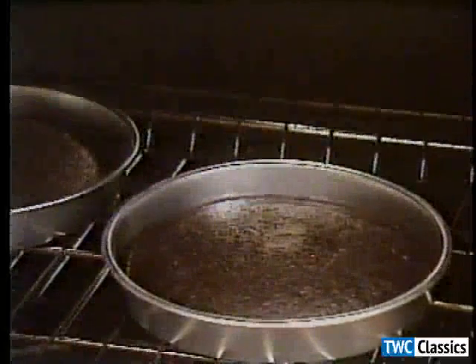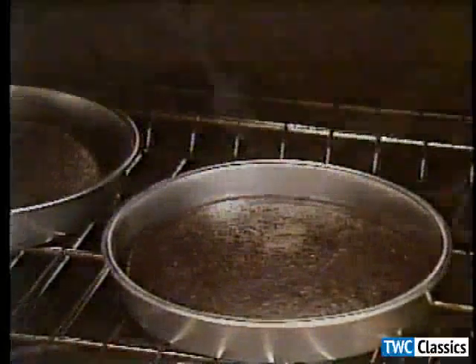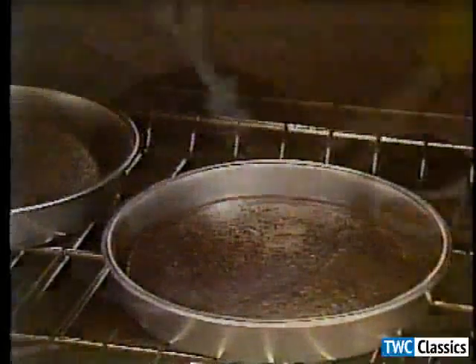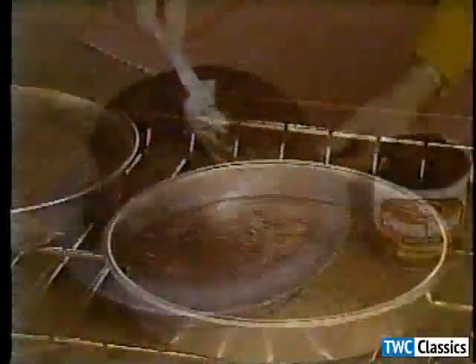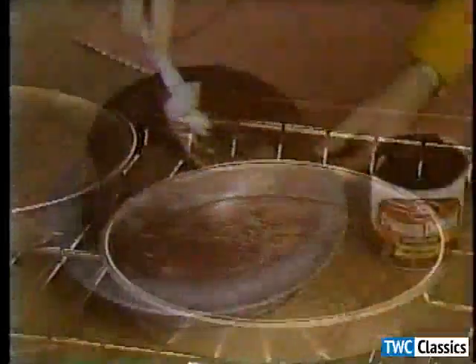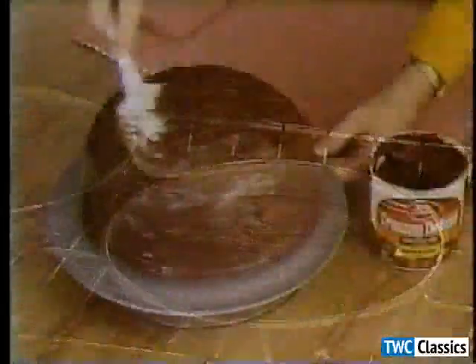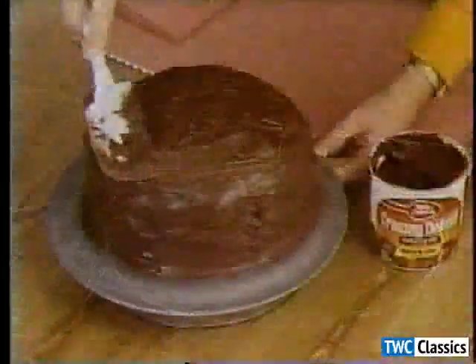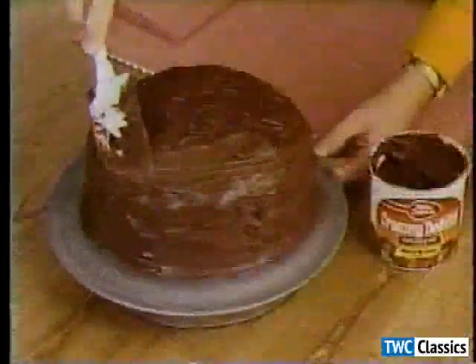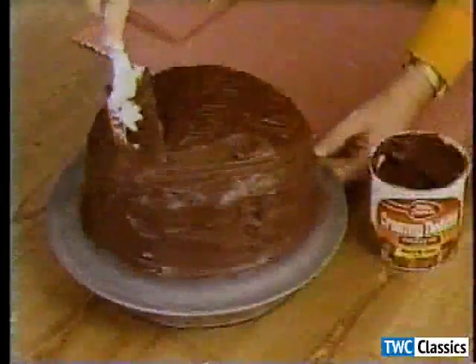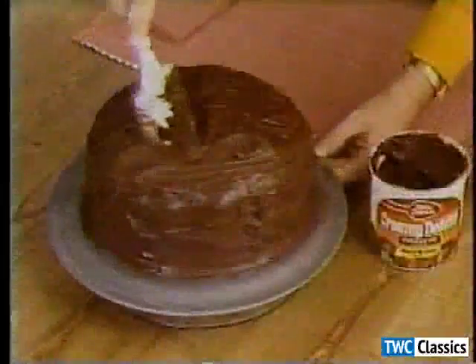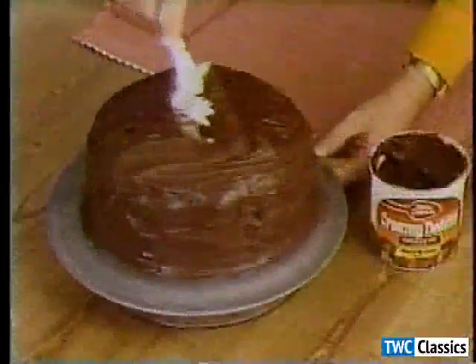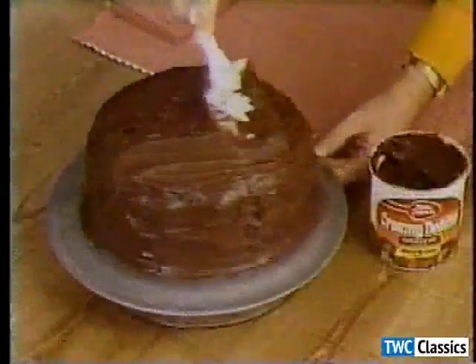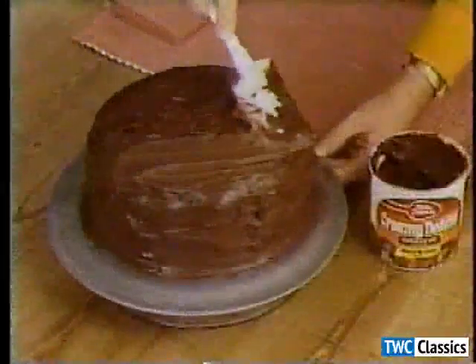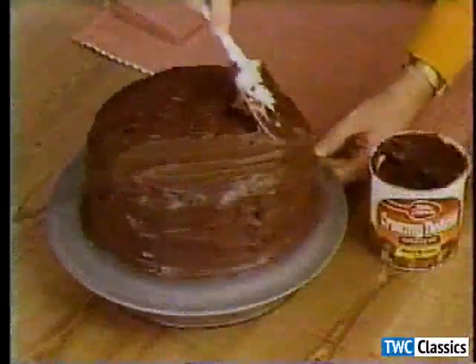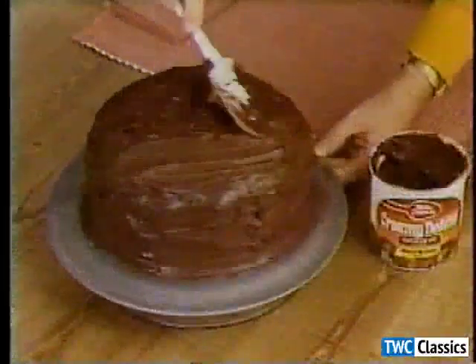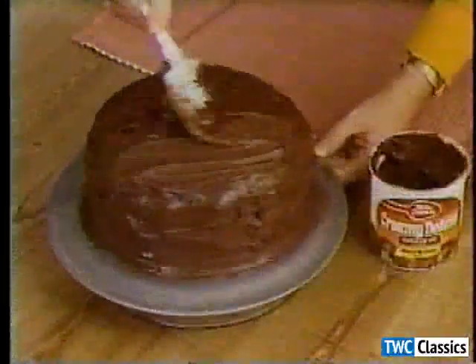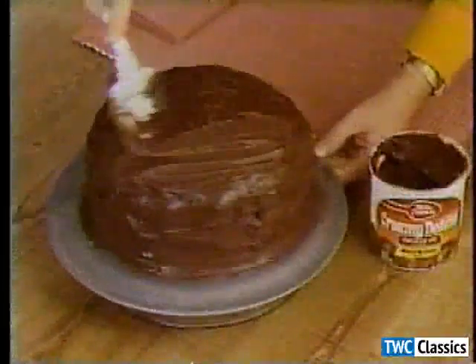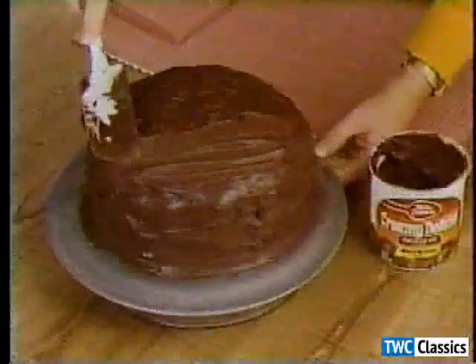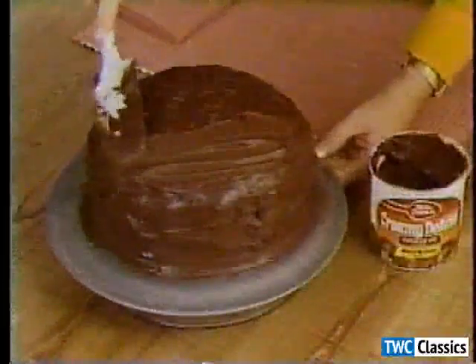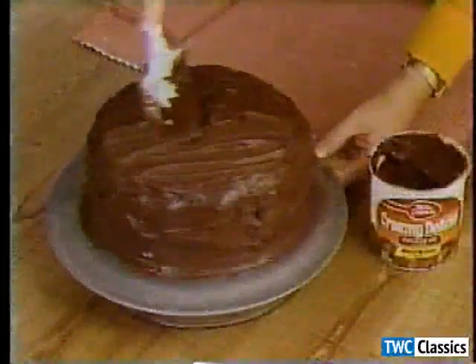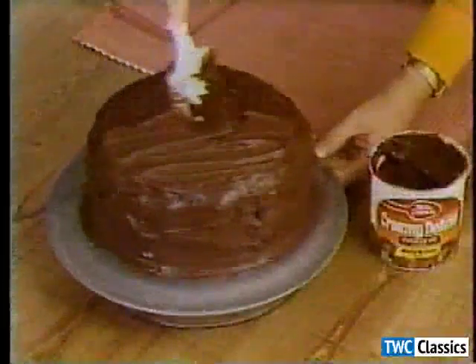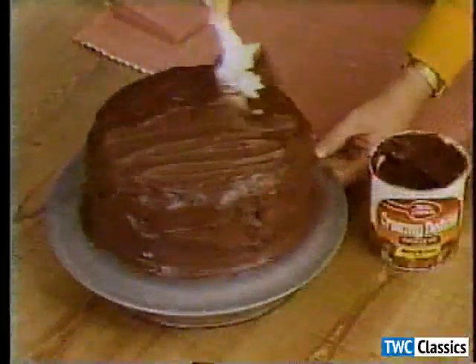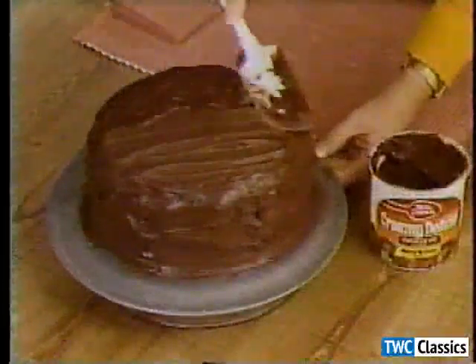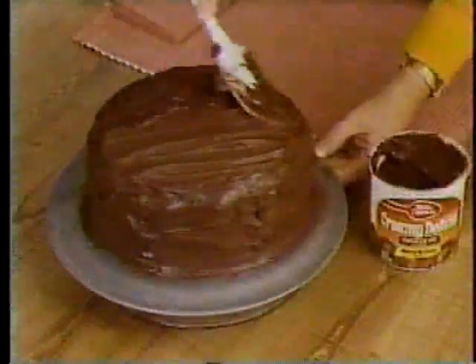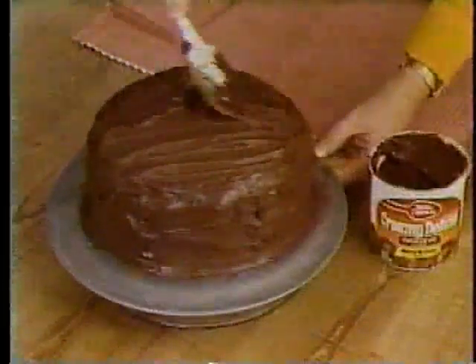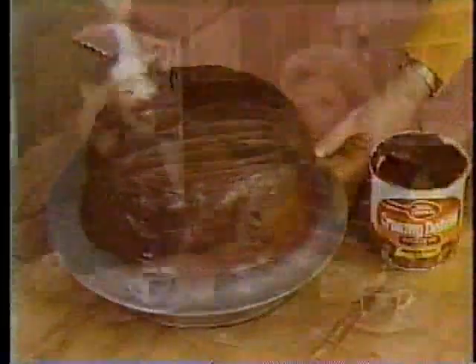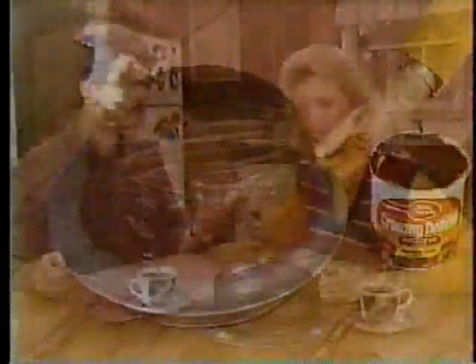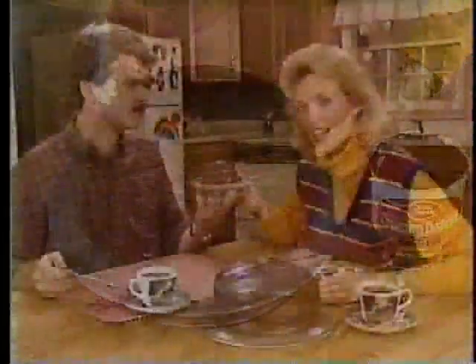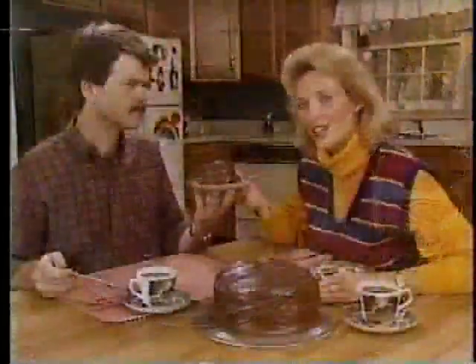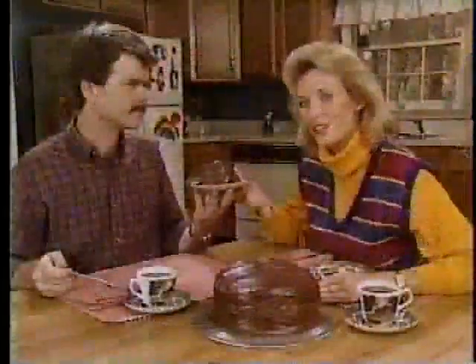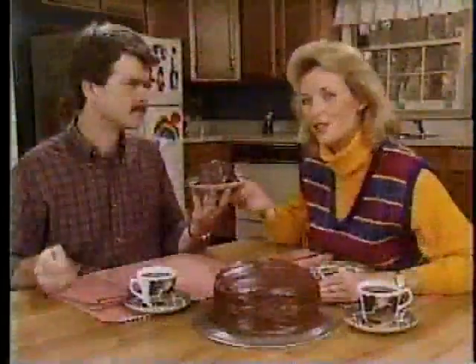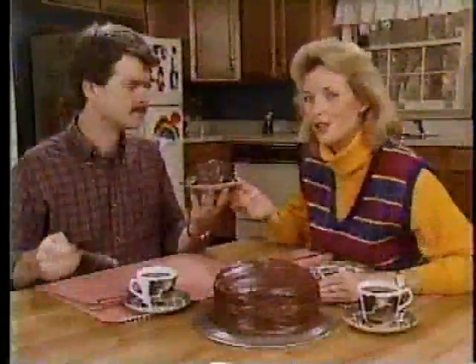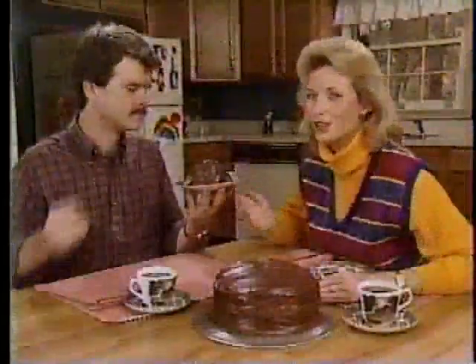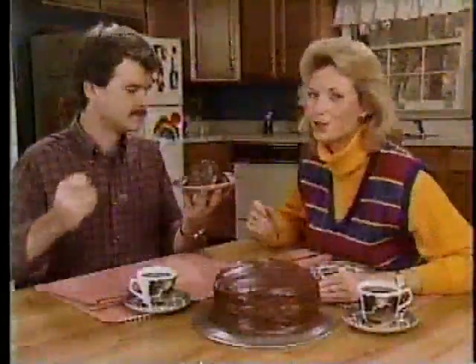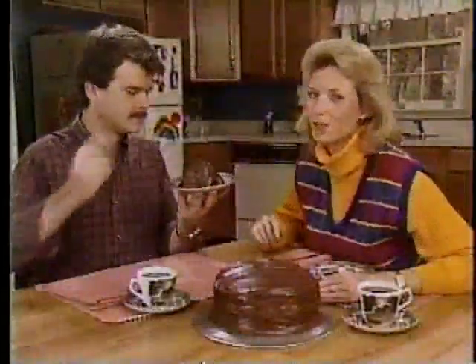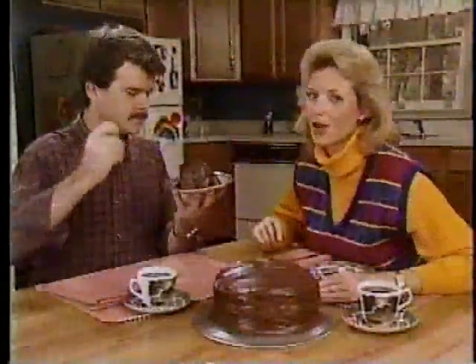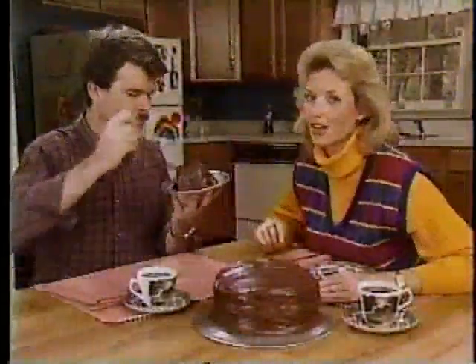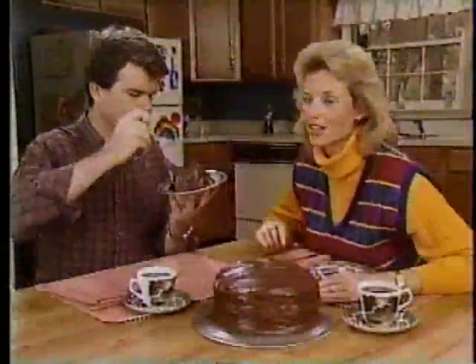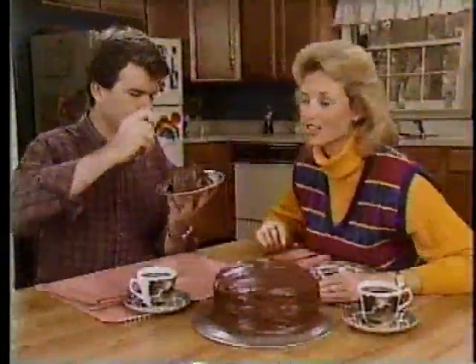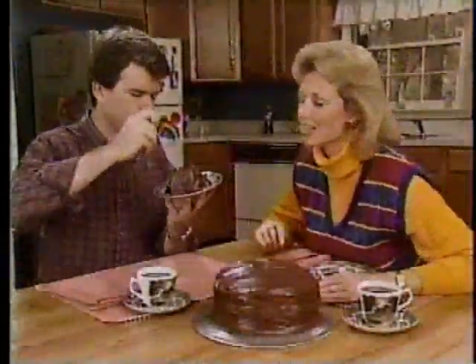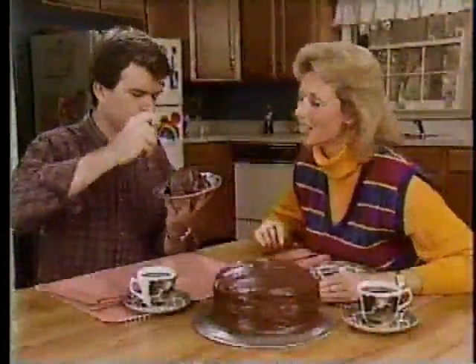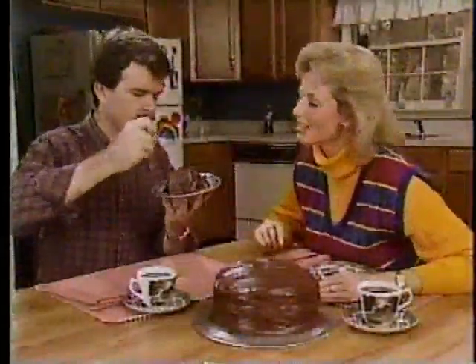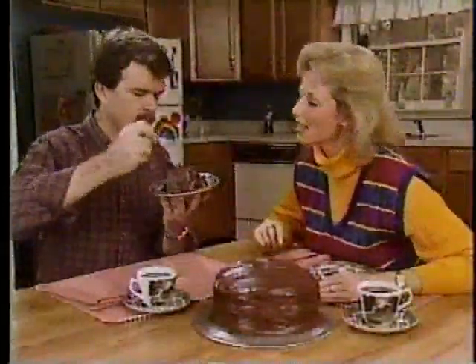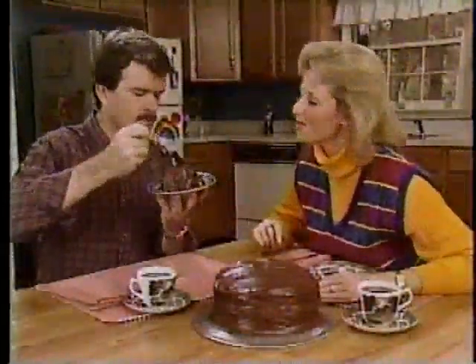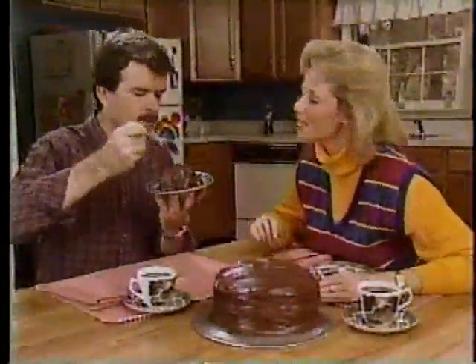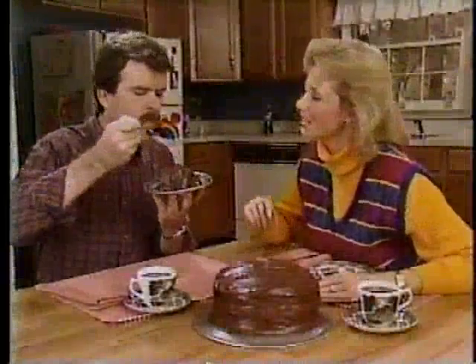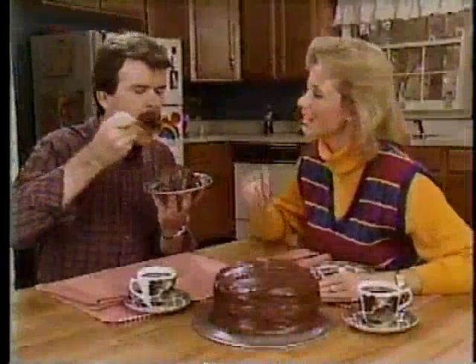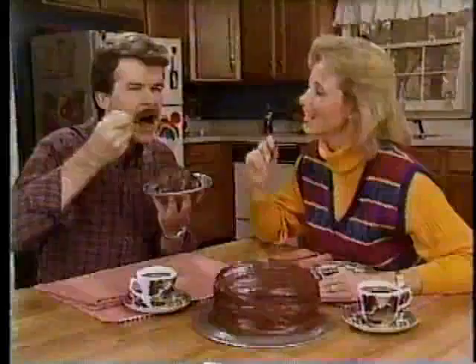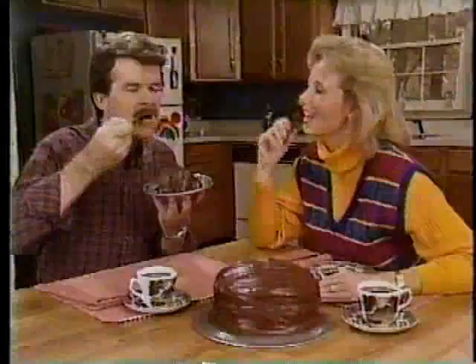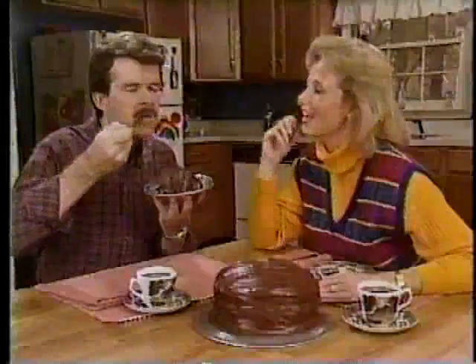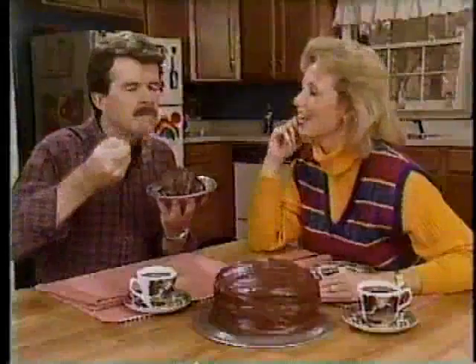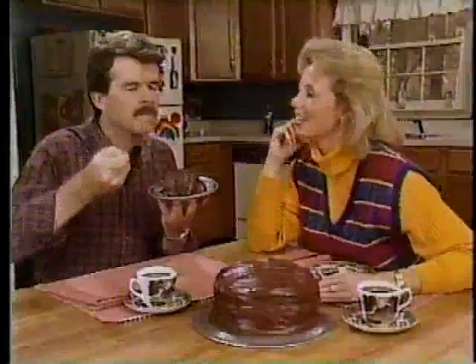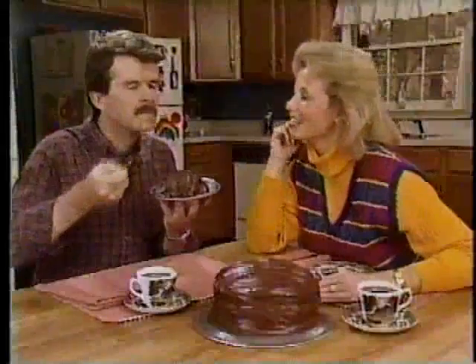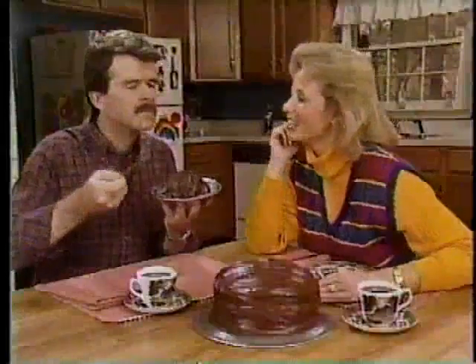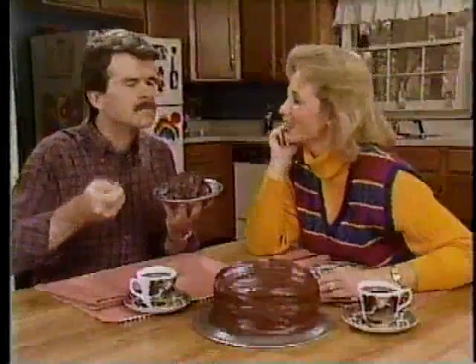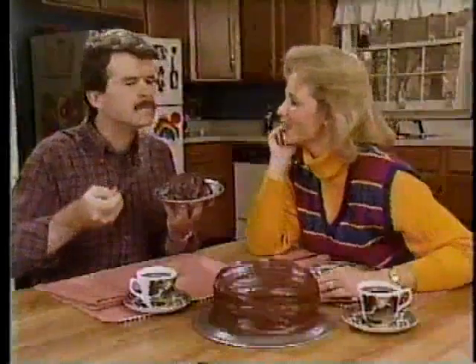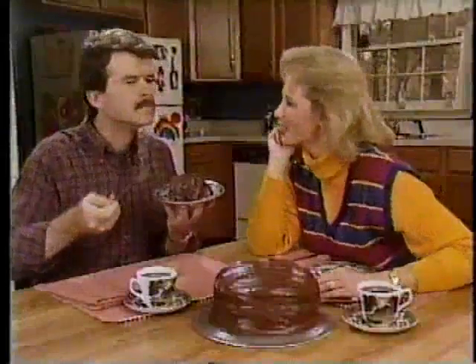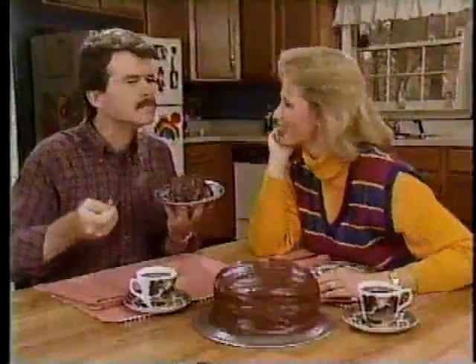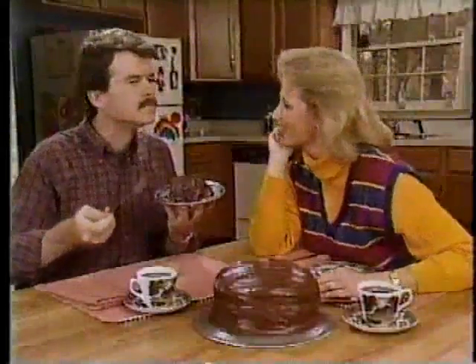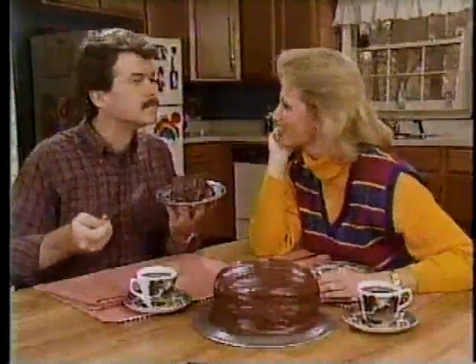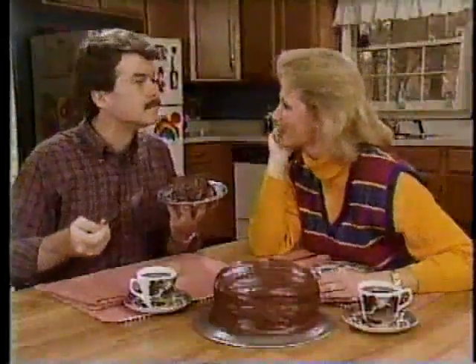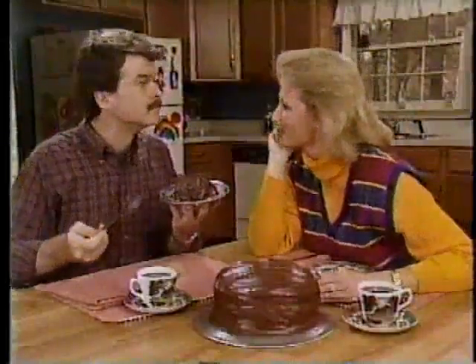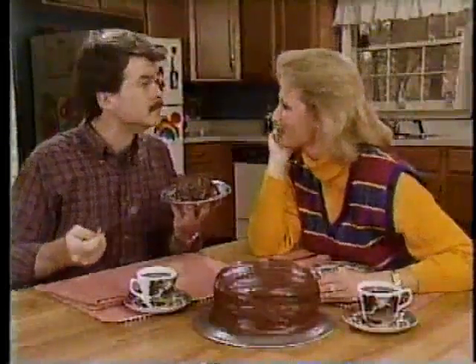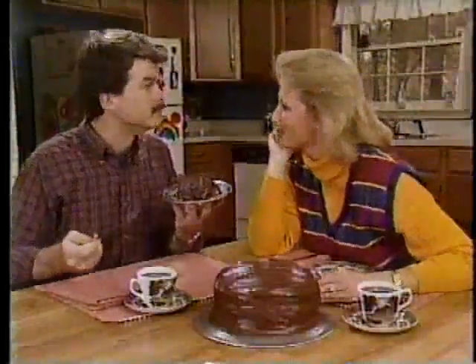Cool the cake completely before frosting. The finished product — tempting and irresistible.